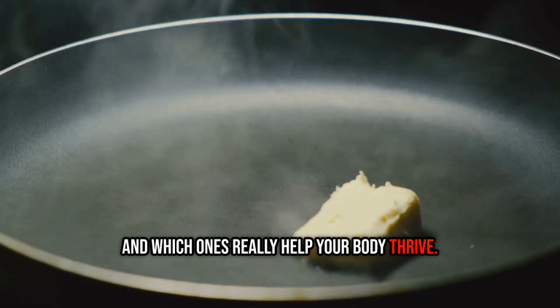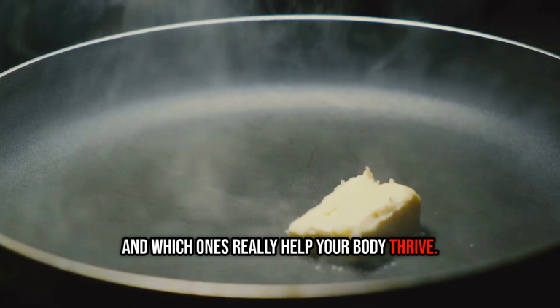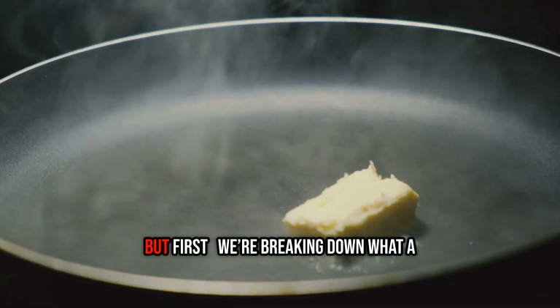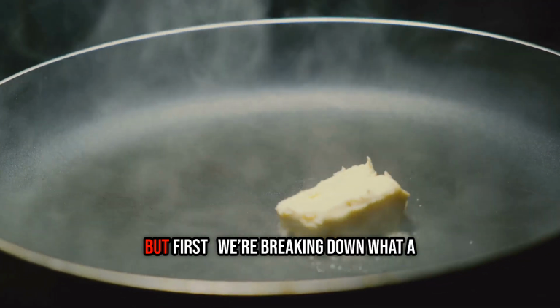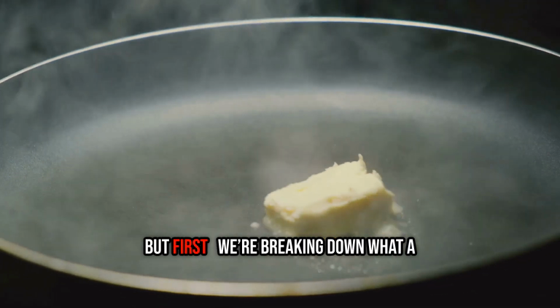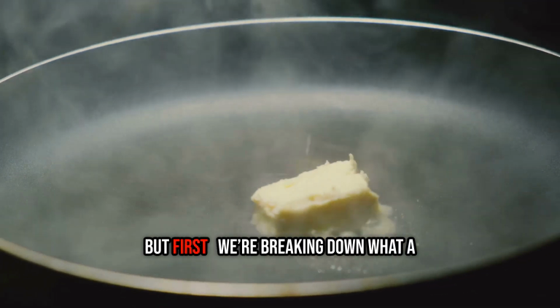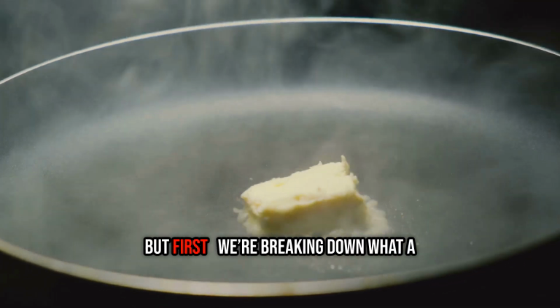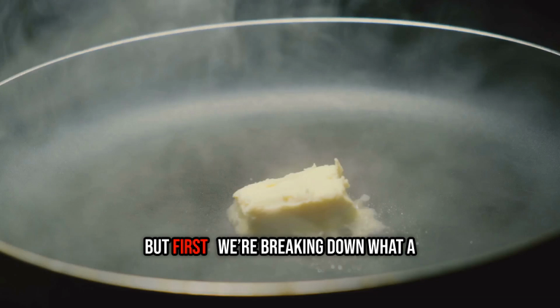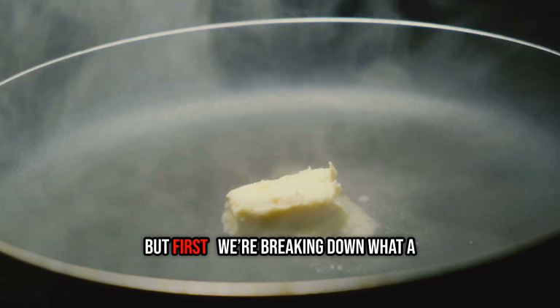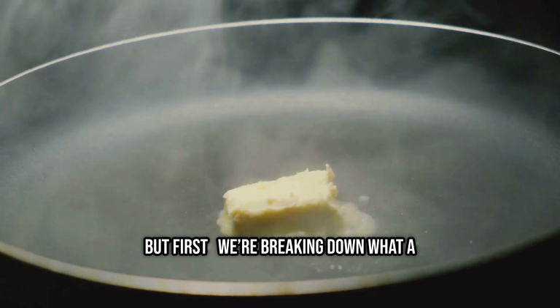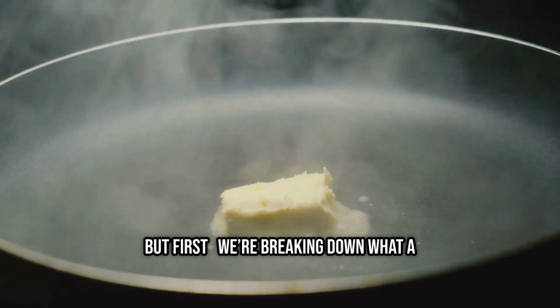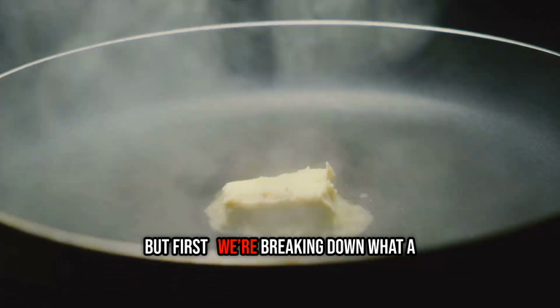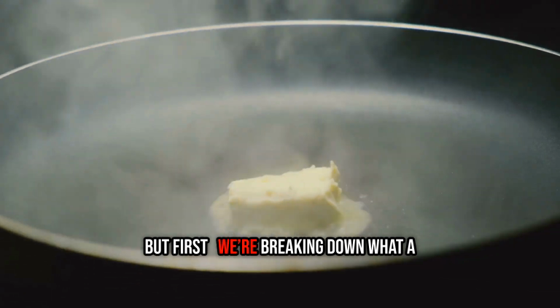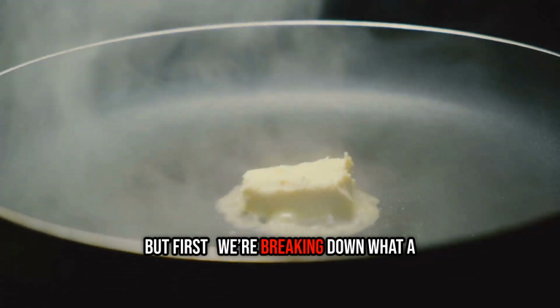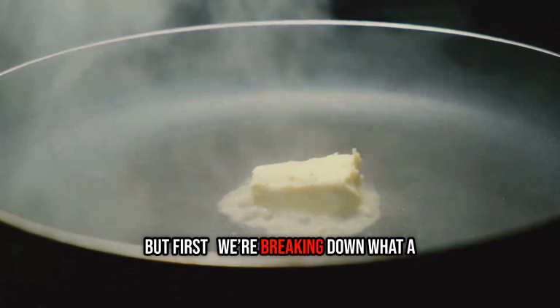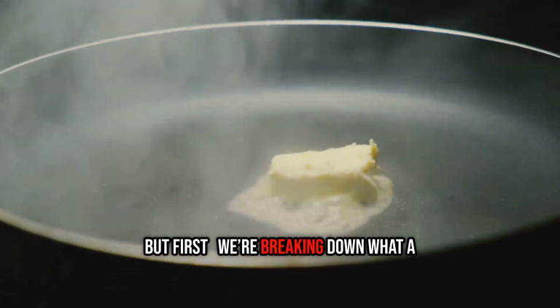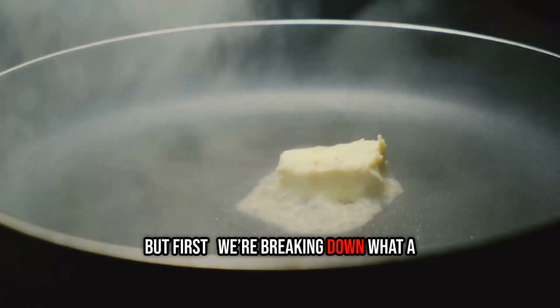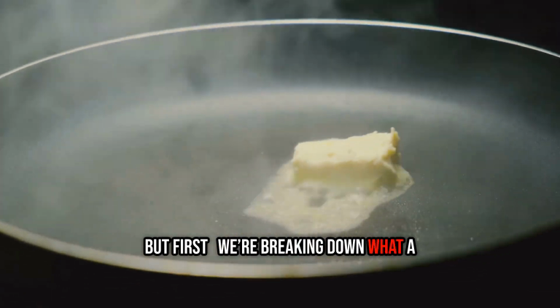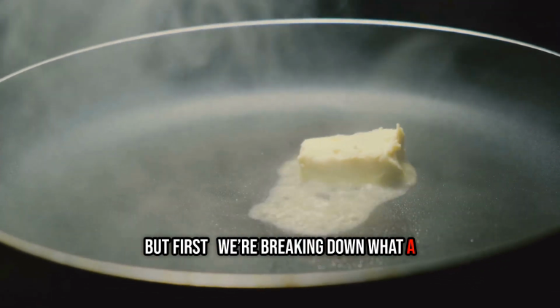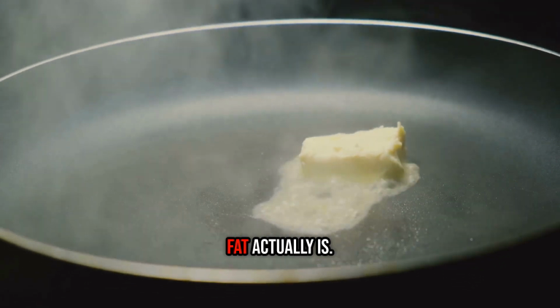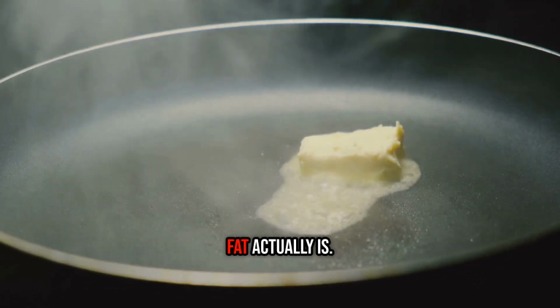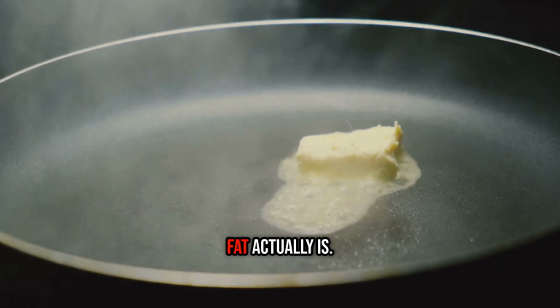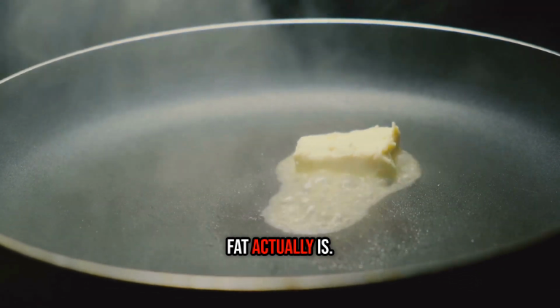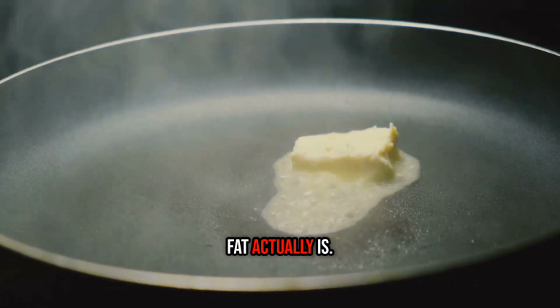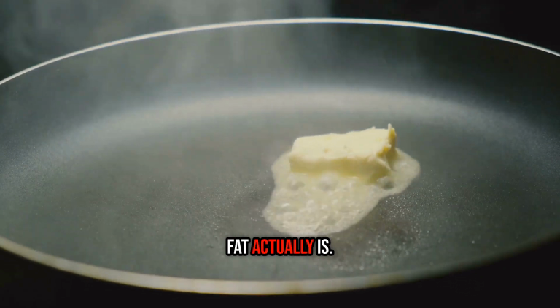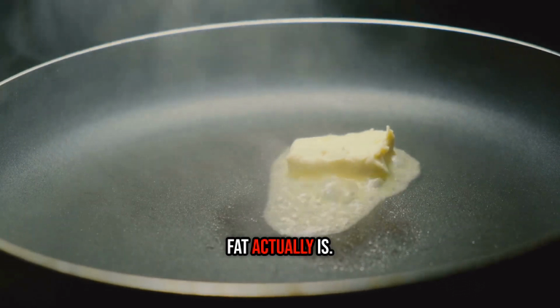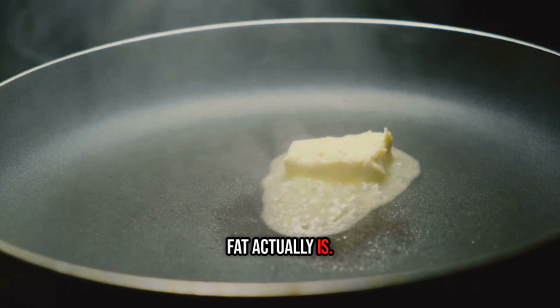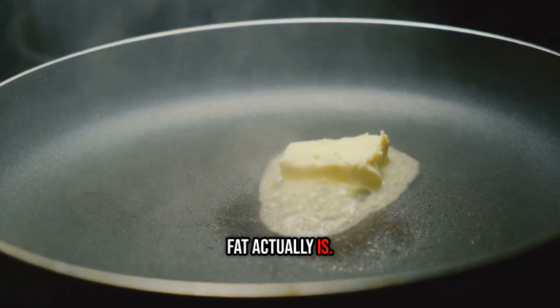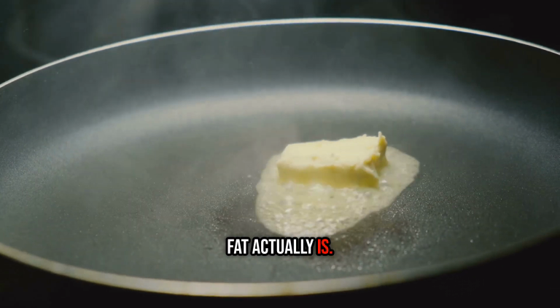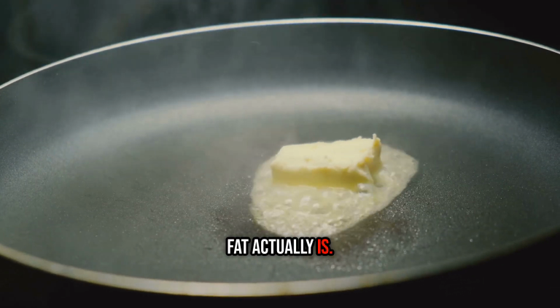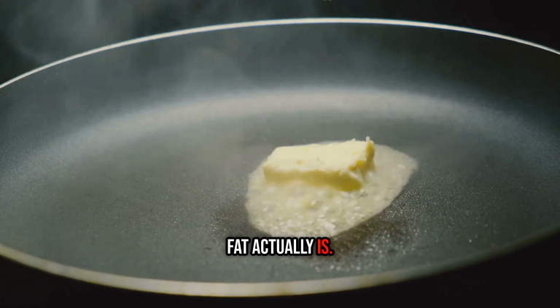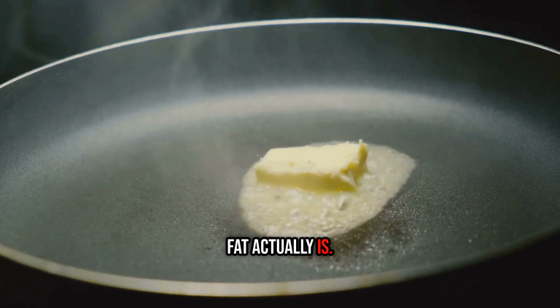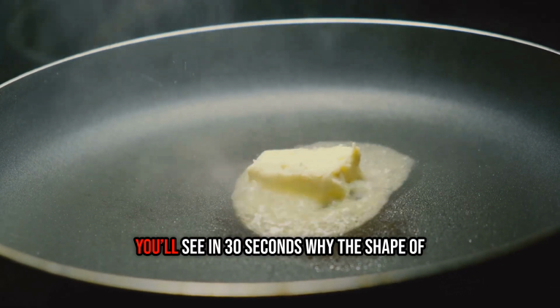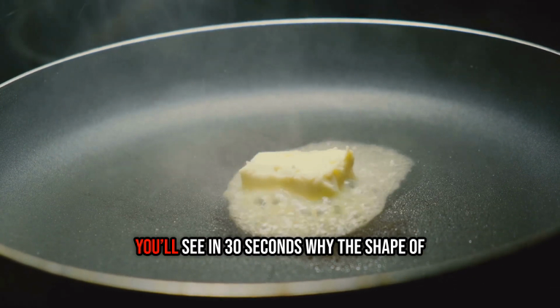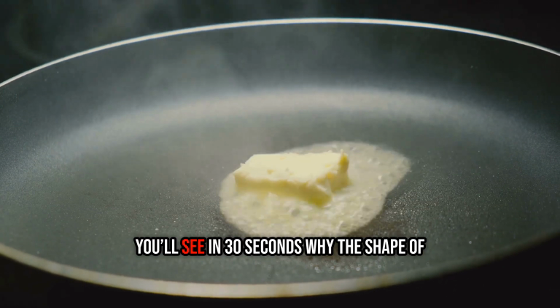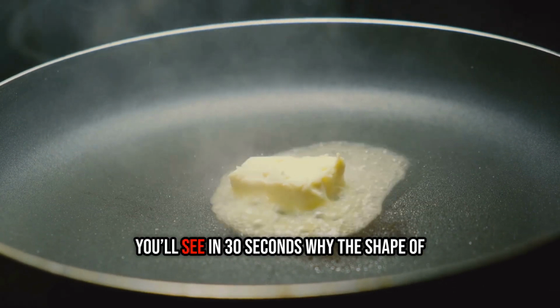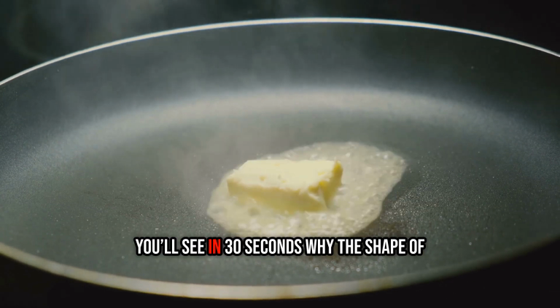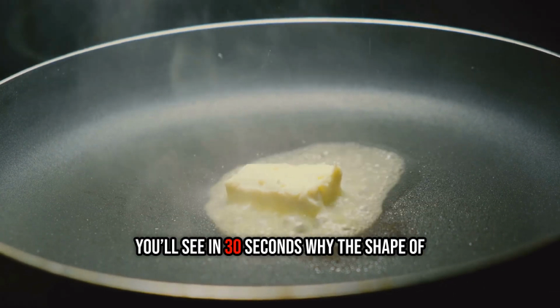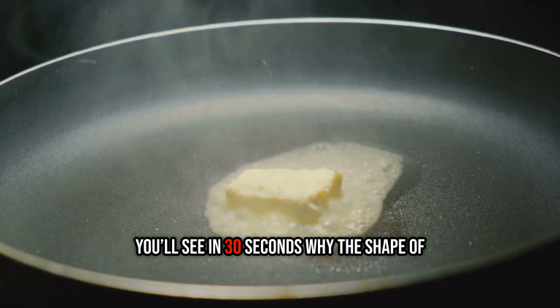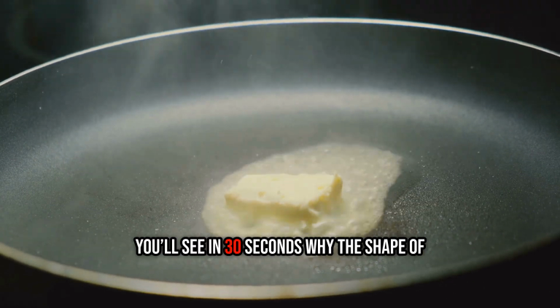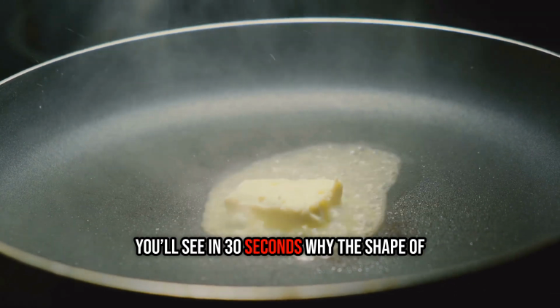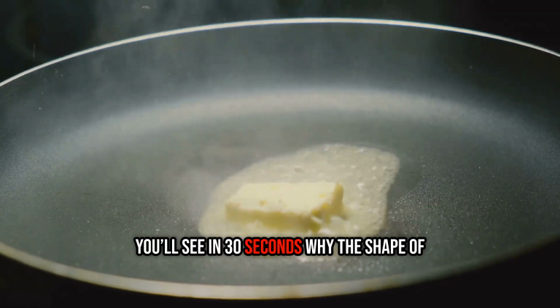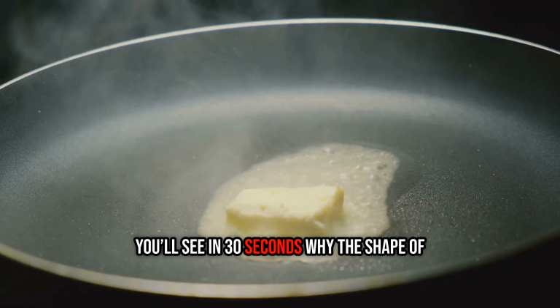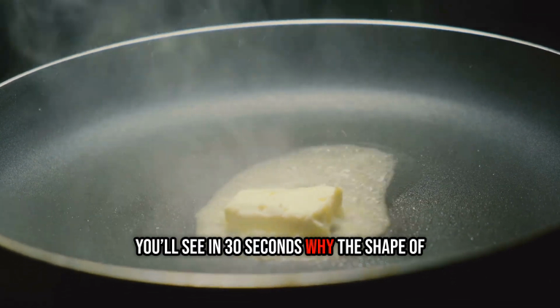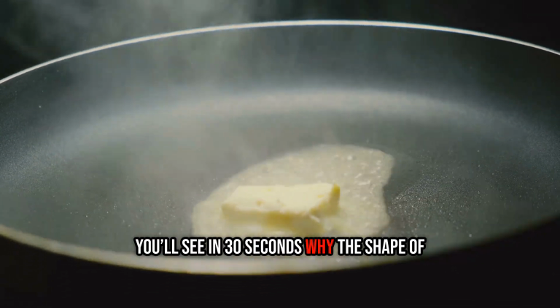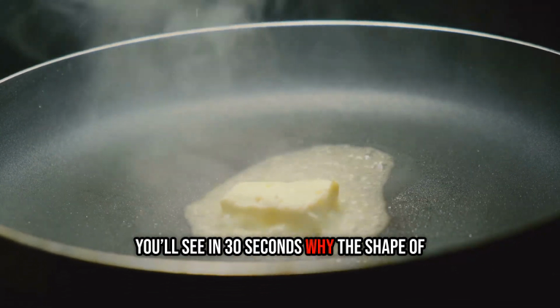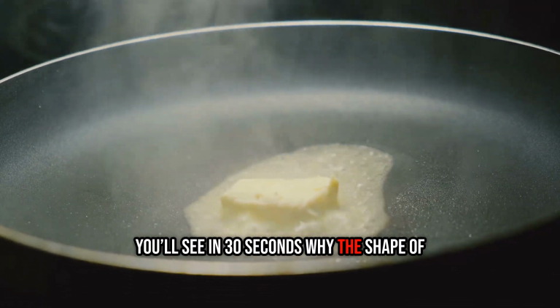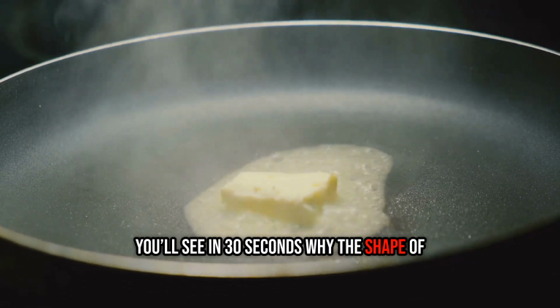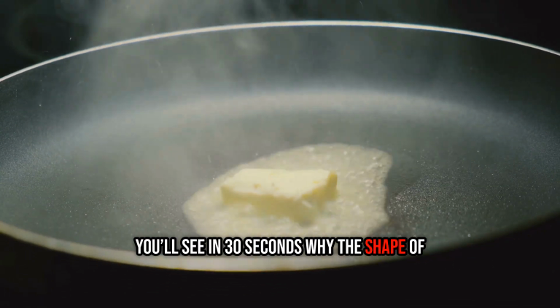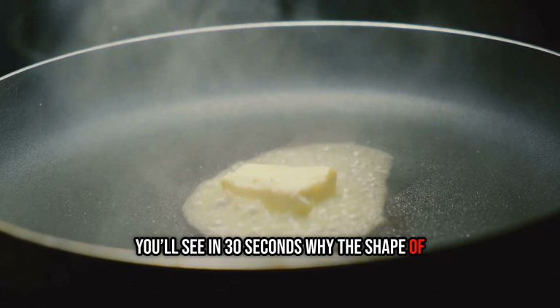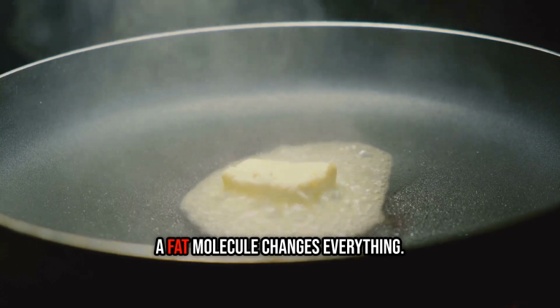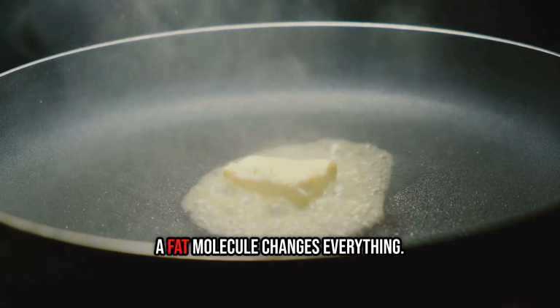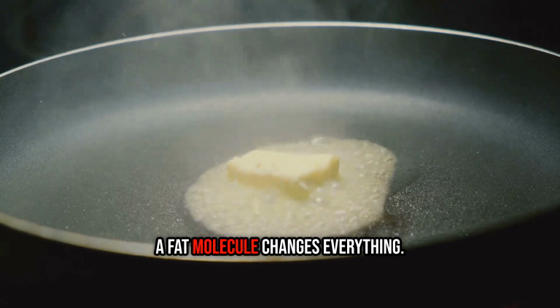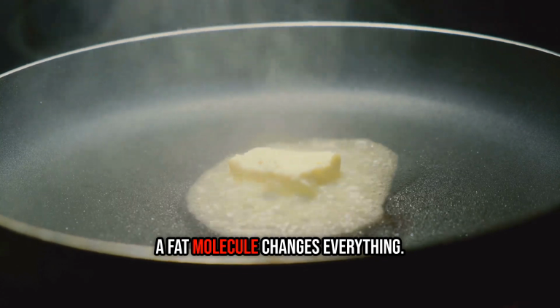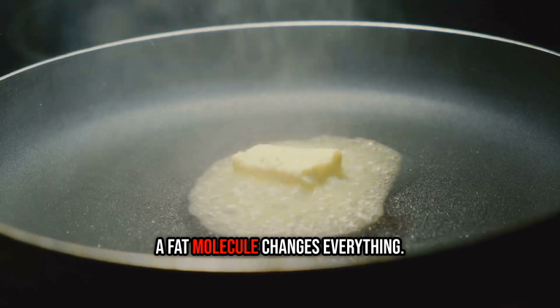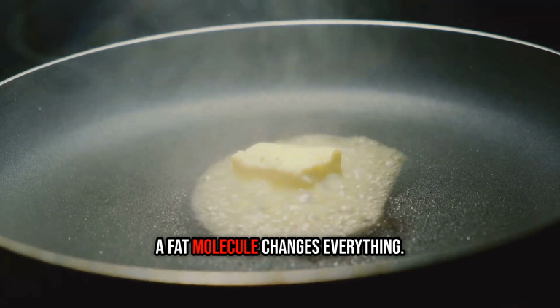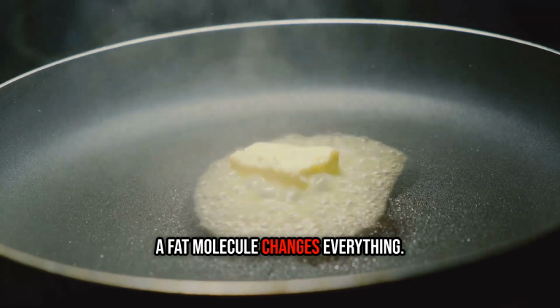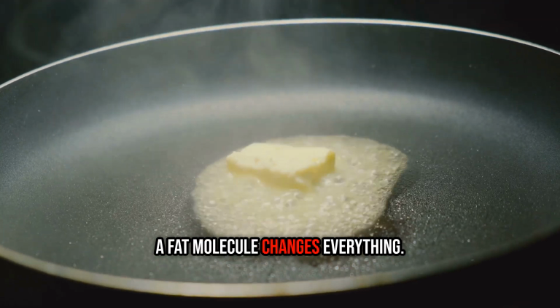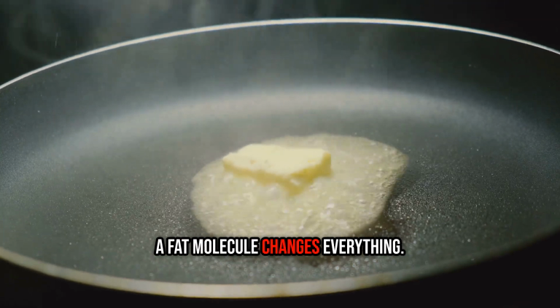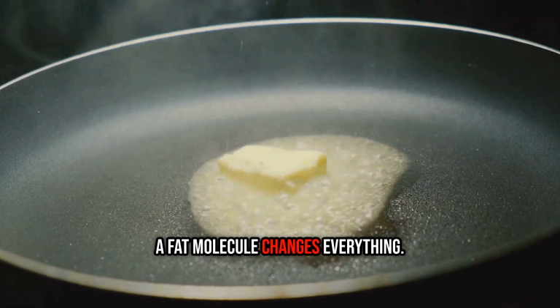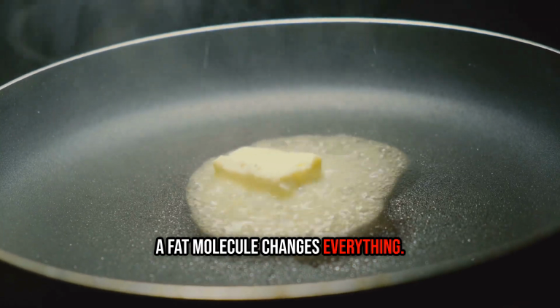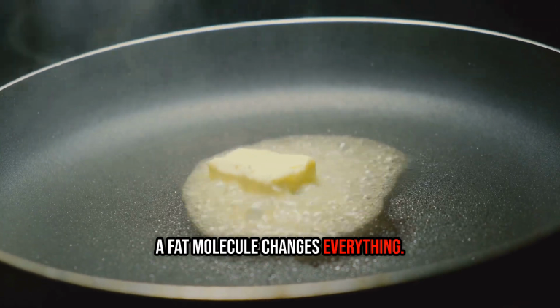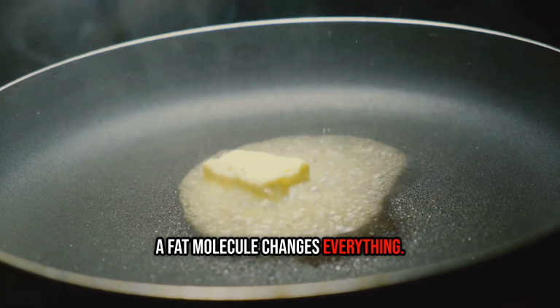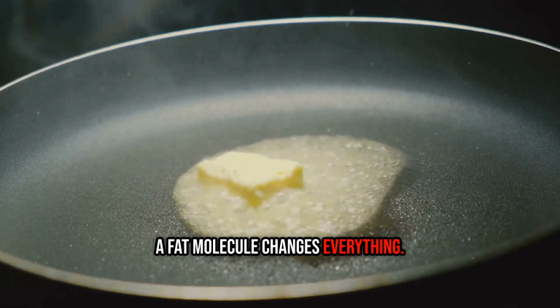But first, we're breaking down what a fat actually is. You'll see in 30 seconds why the shape of a fat molecule changes everything.